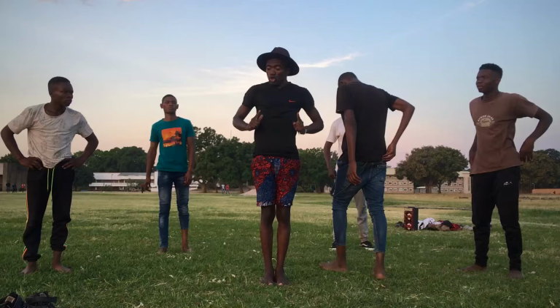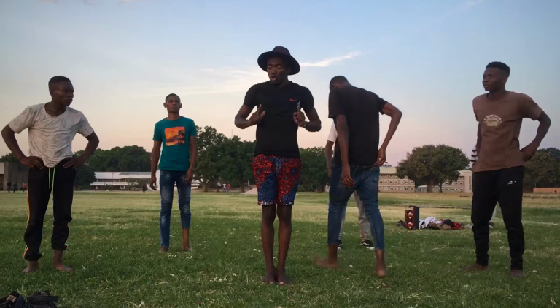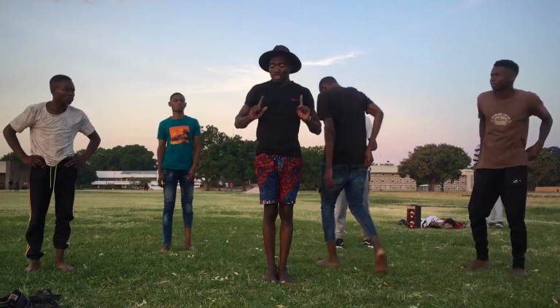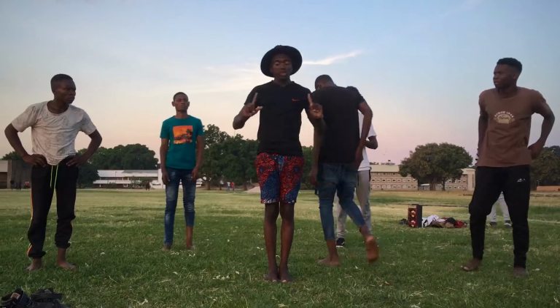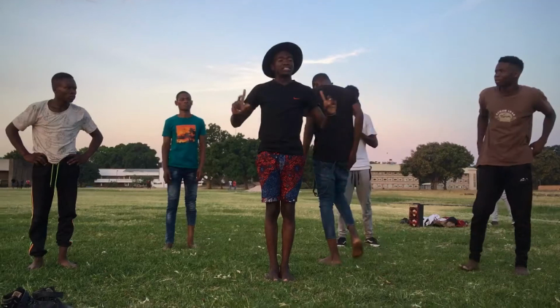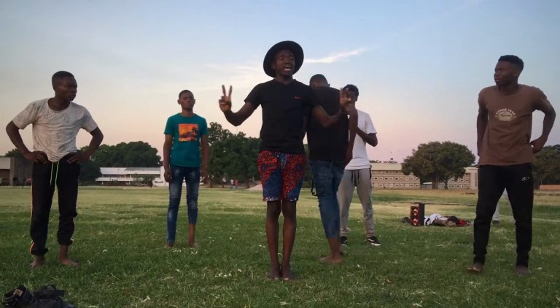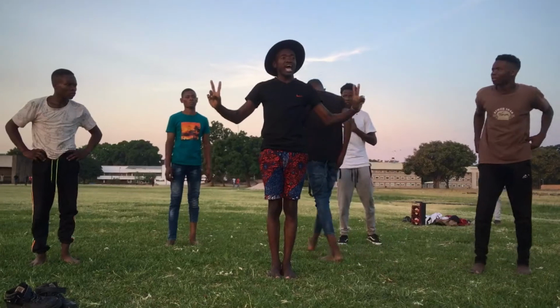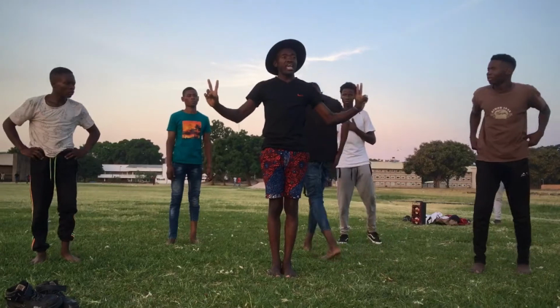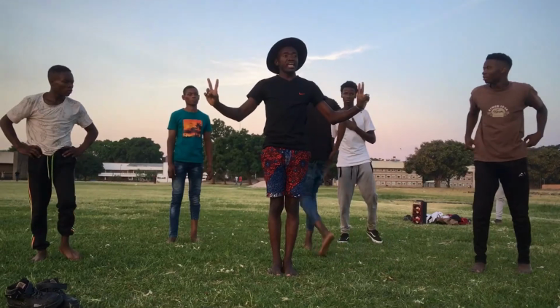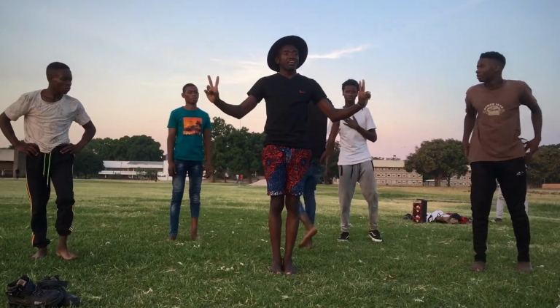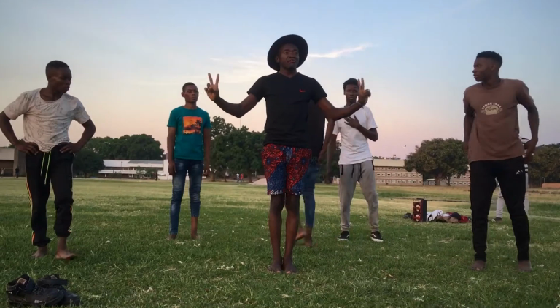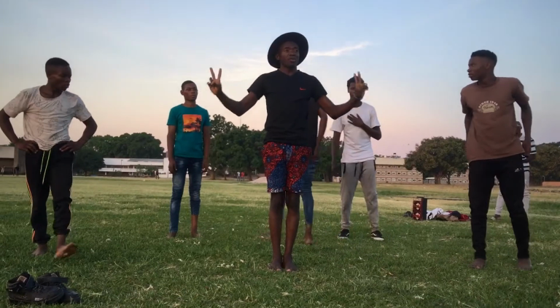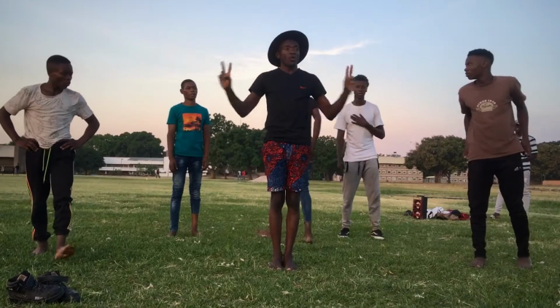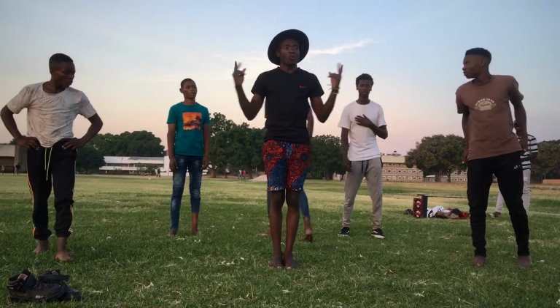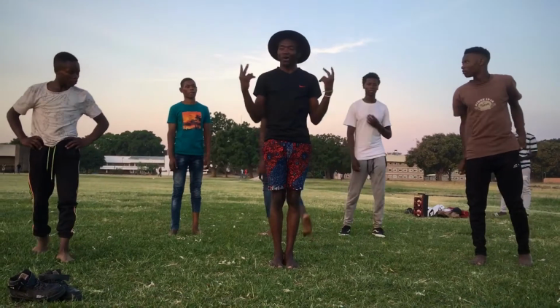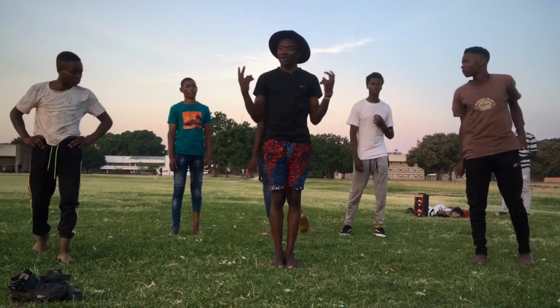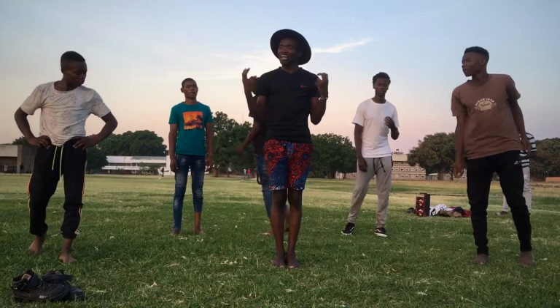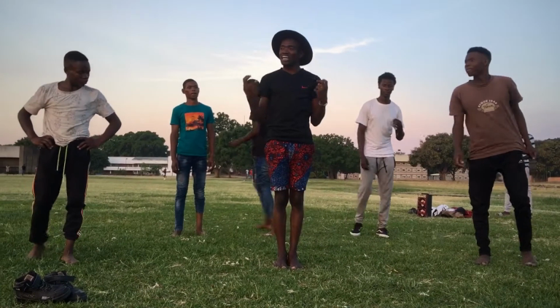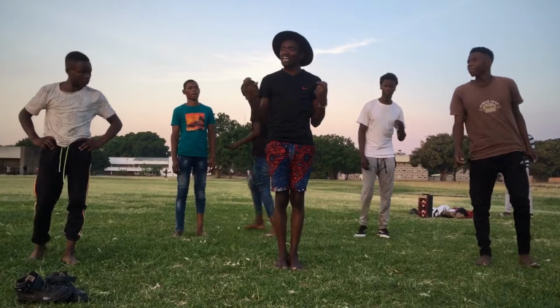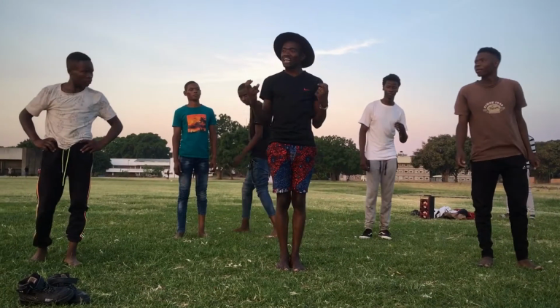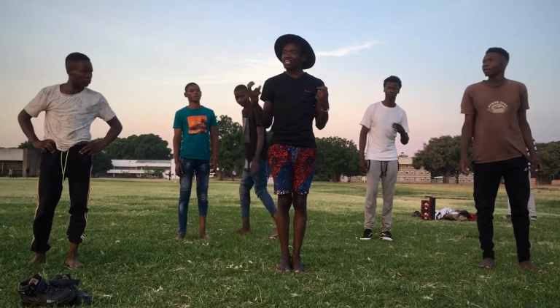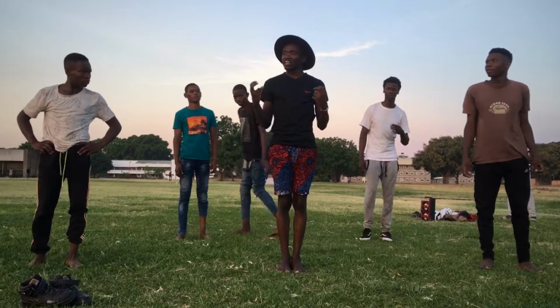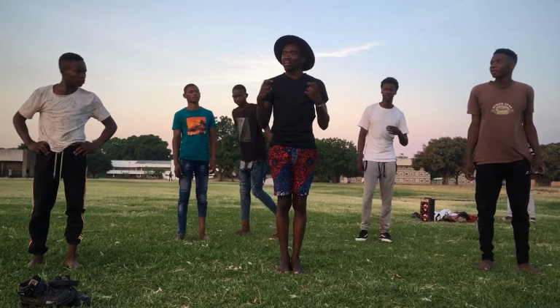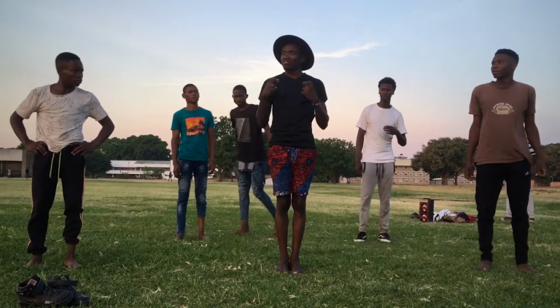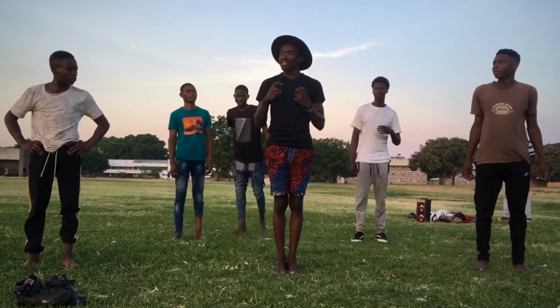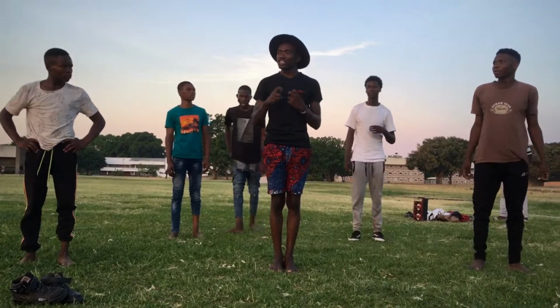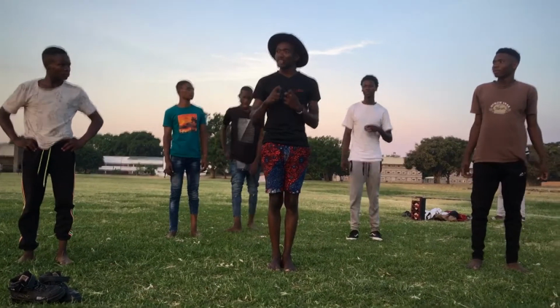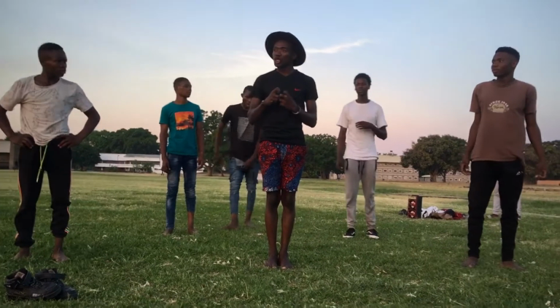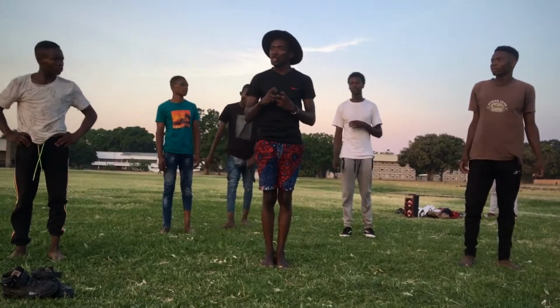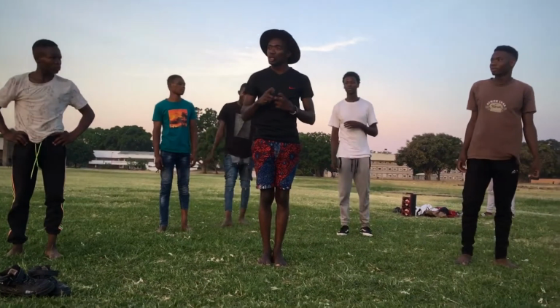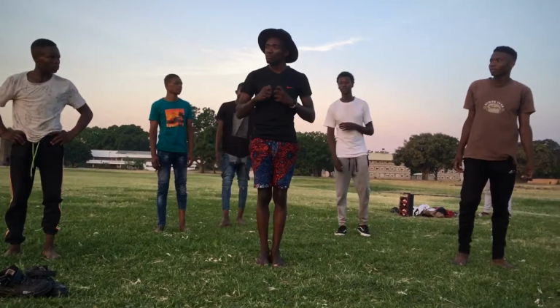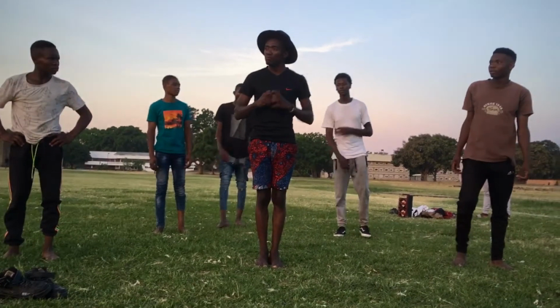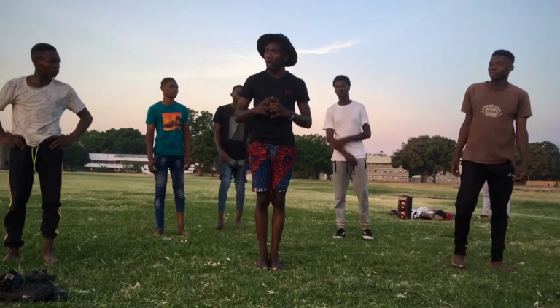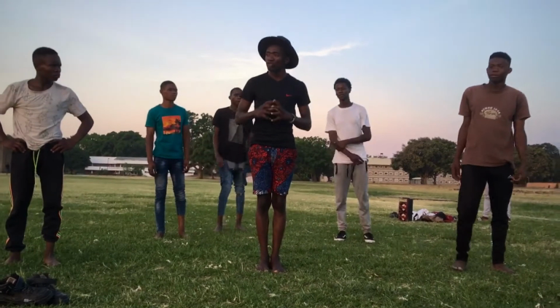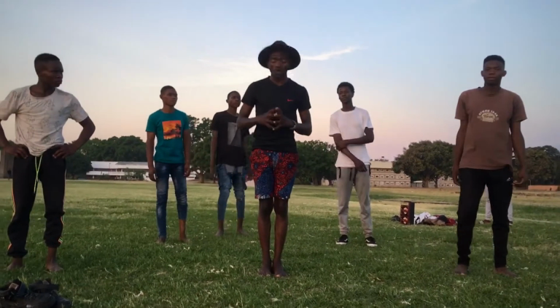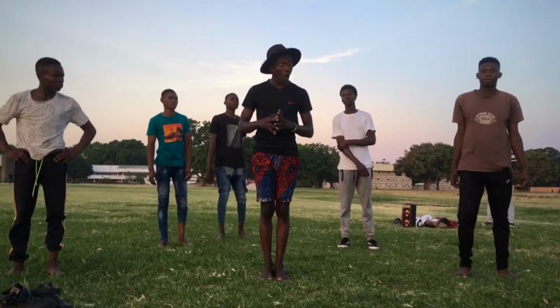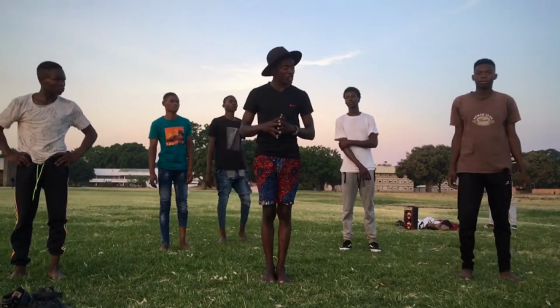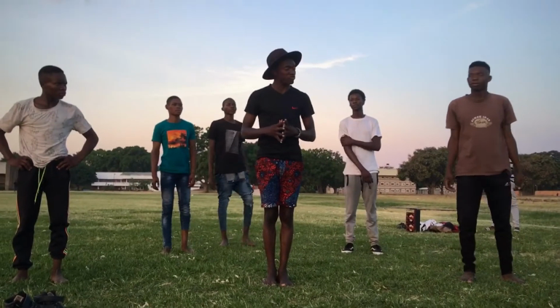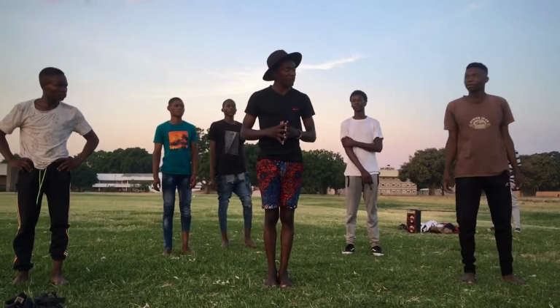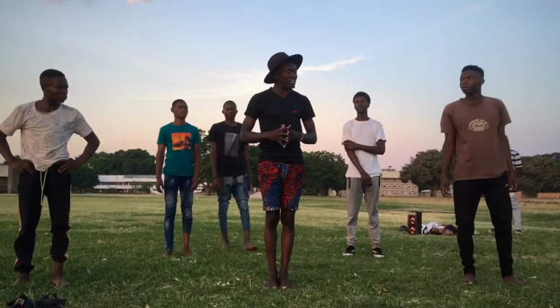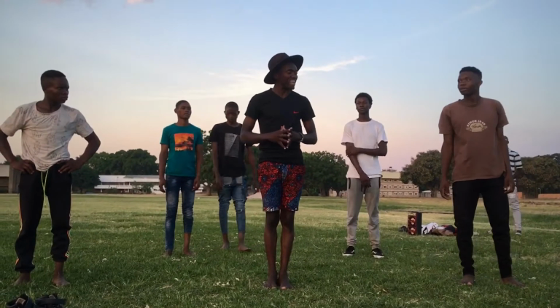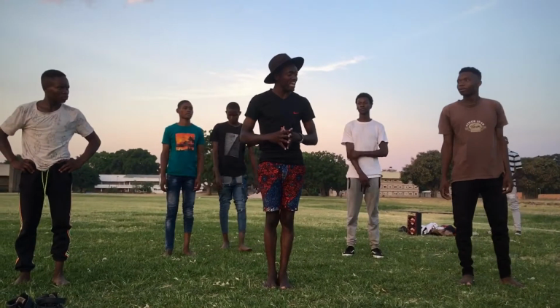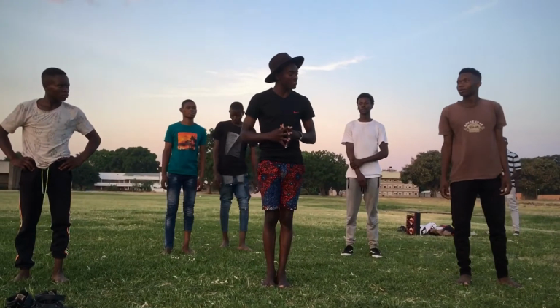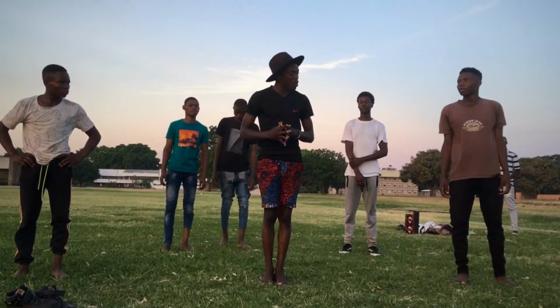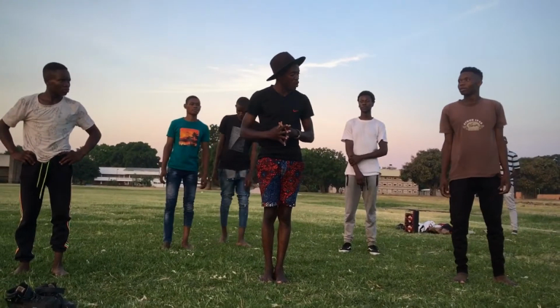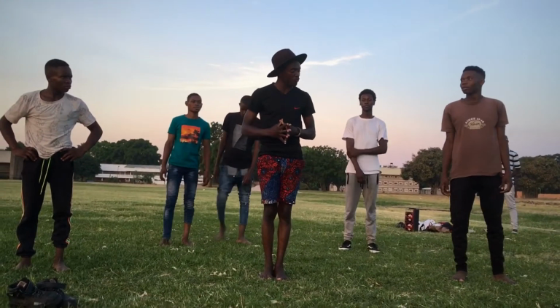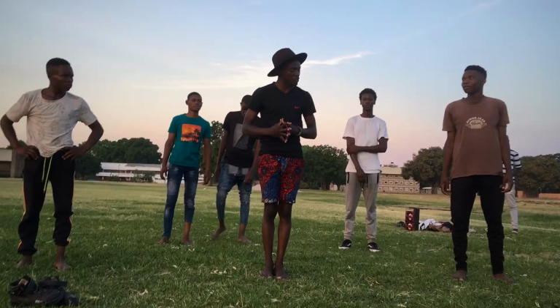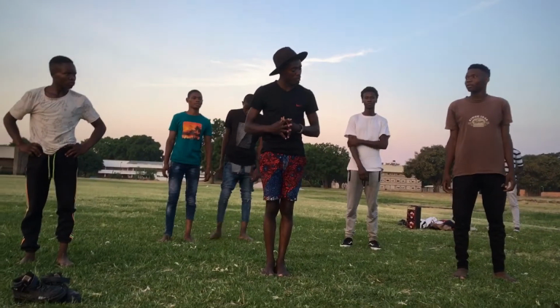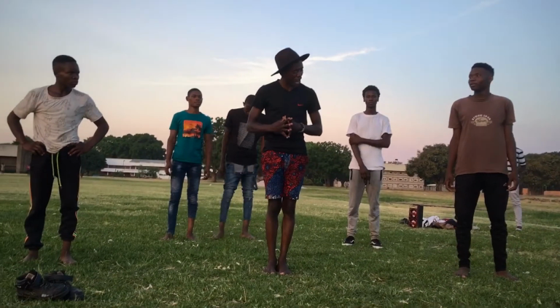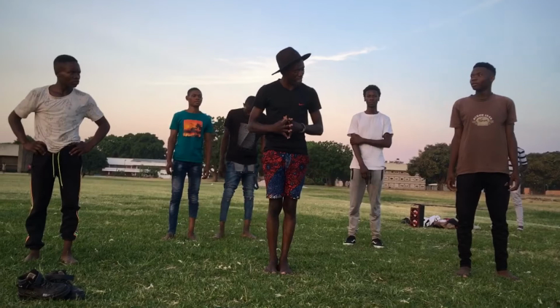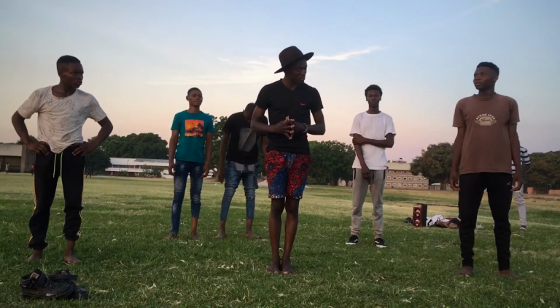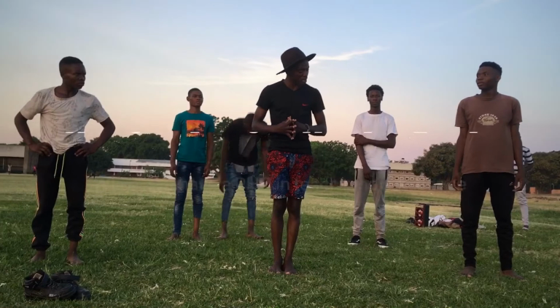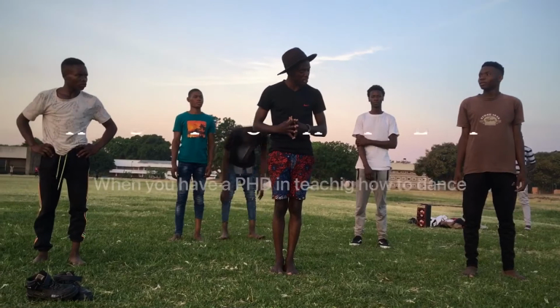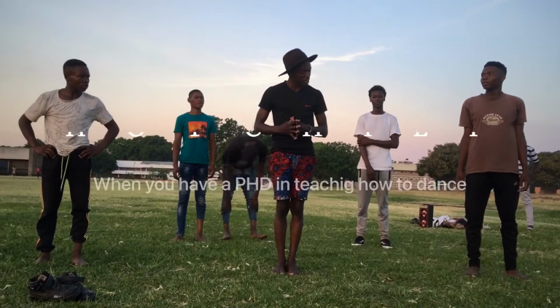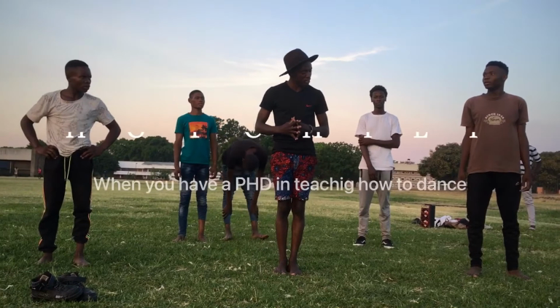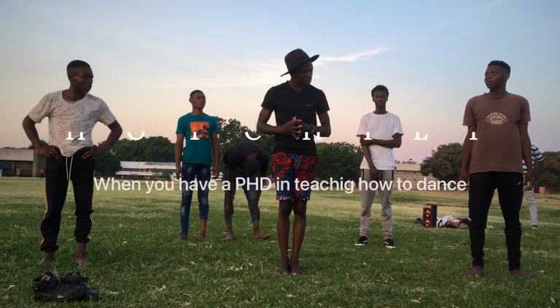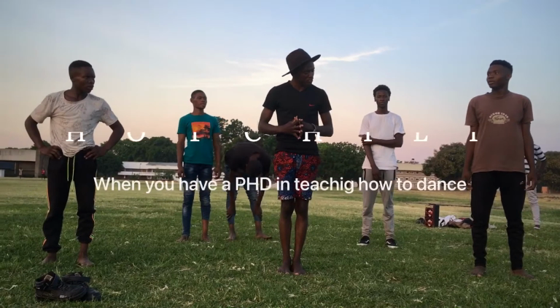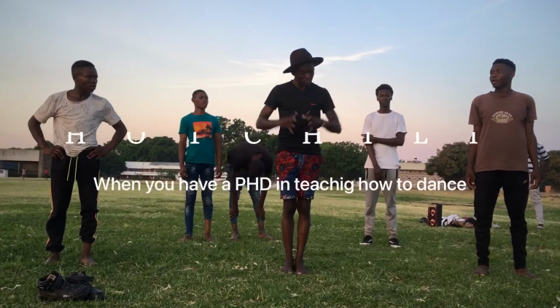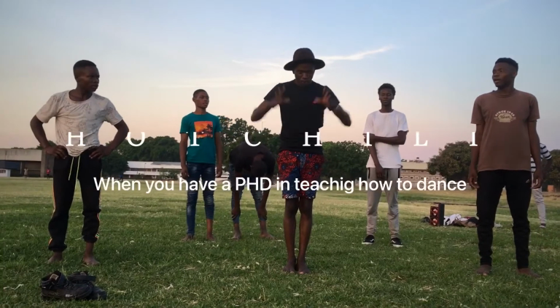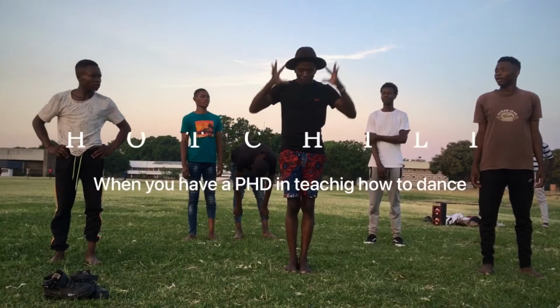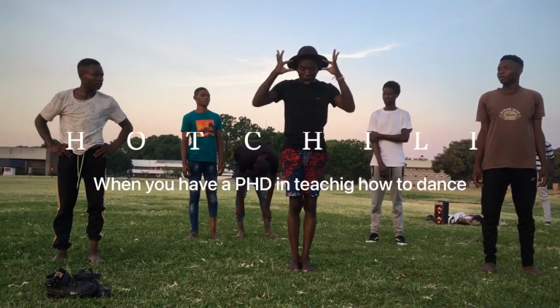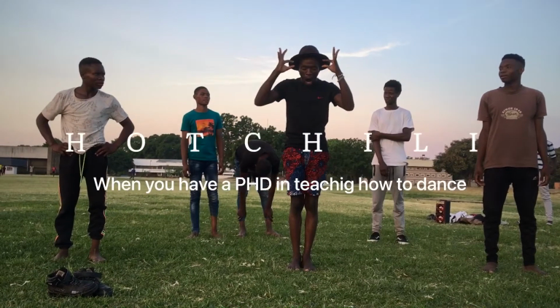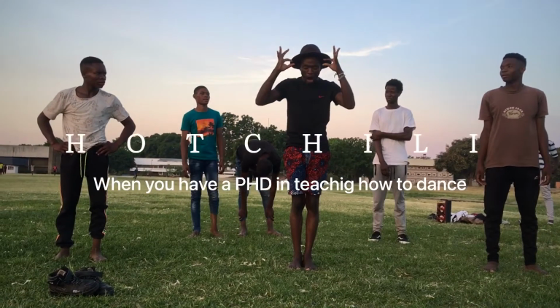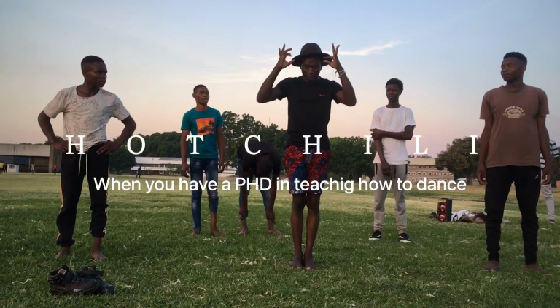Today we're gonna learn the new move called the breakdance move. You get me? Yes! Perfect!